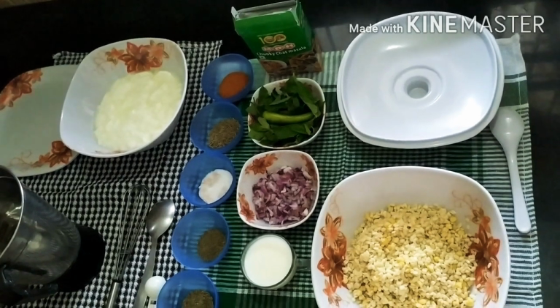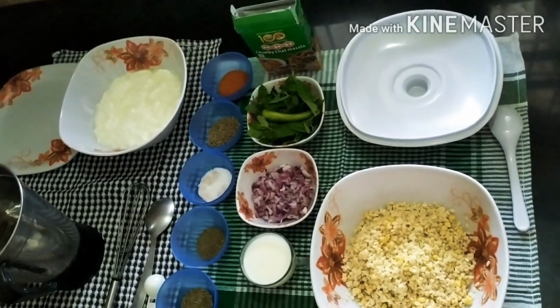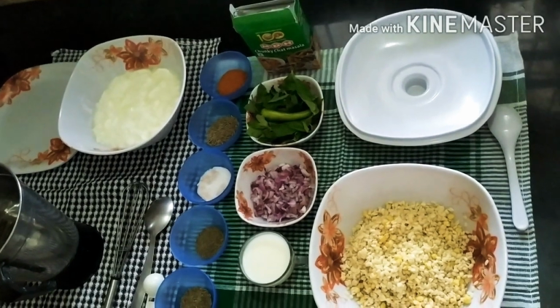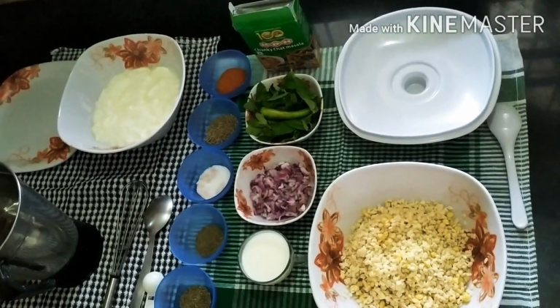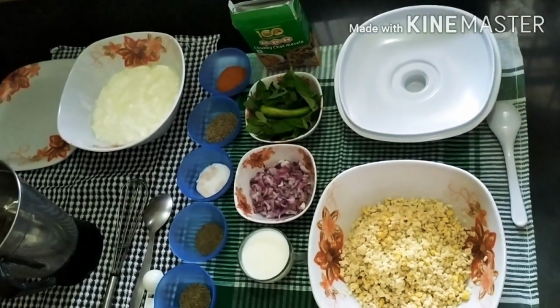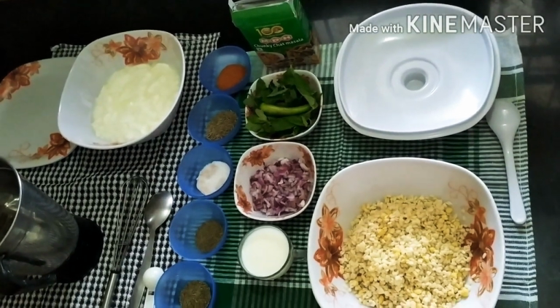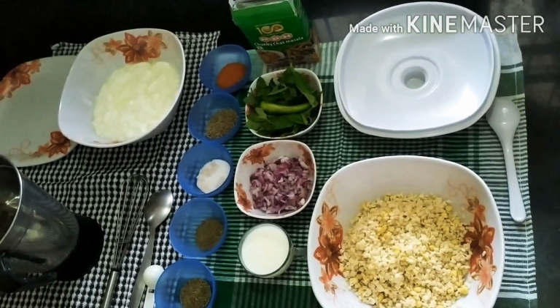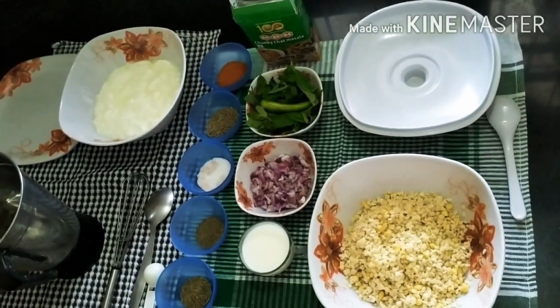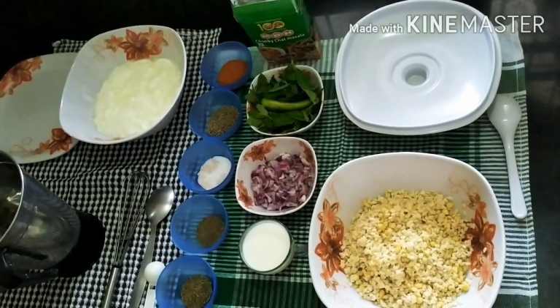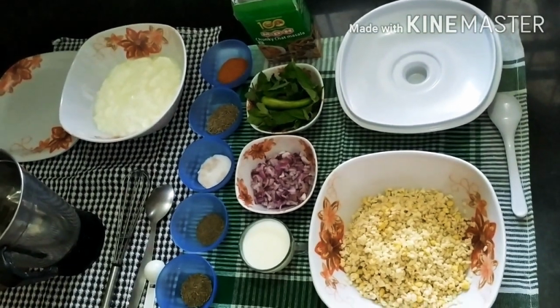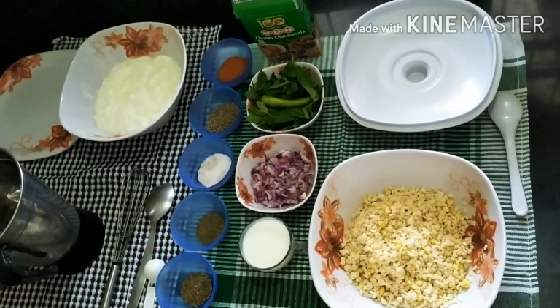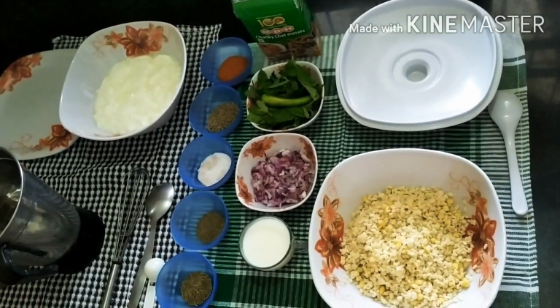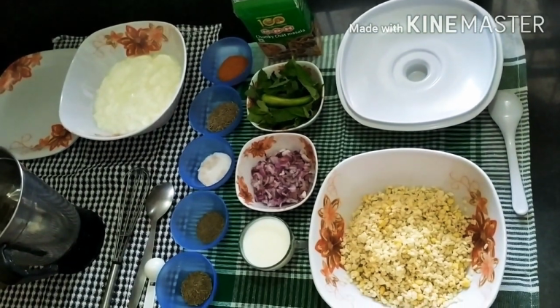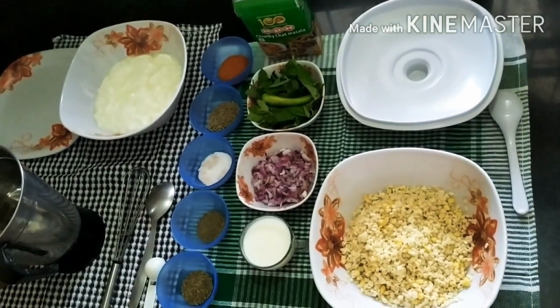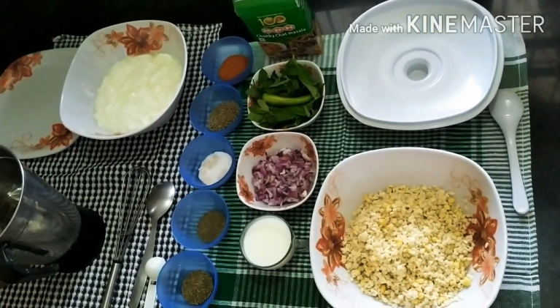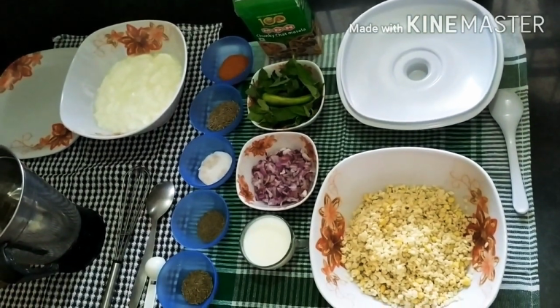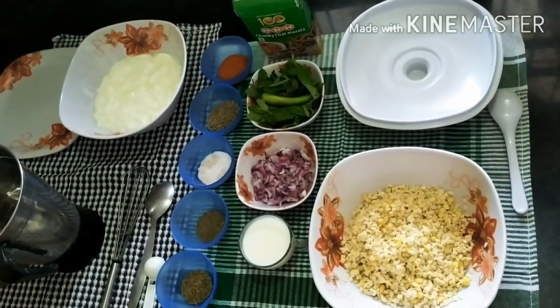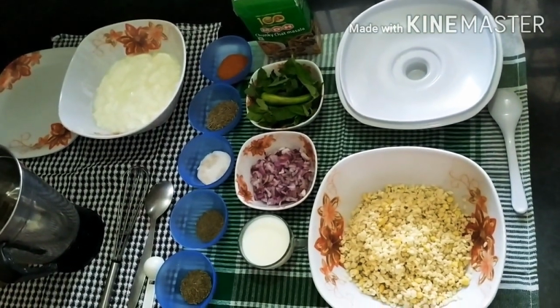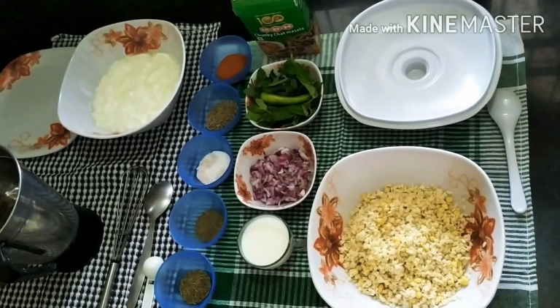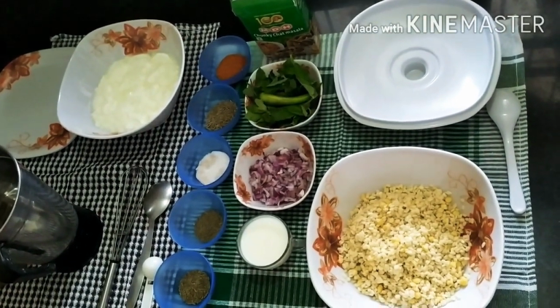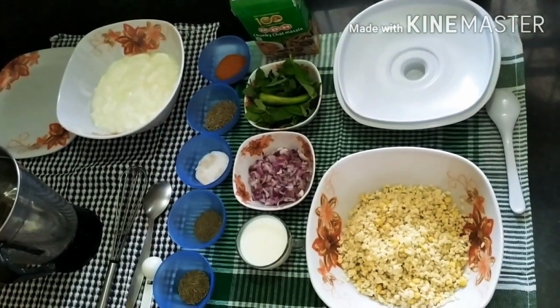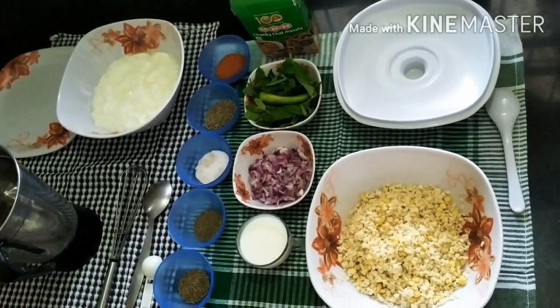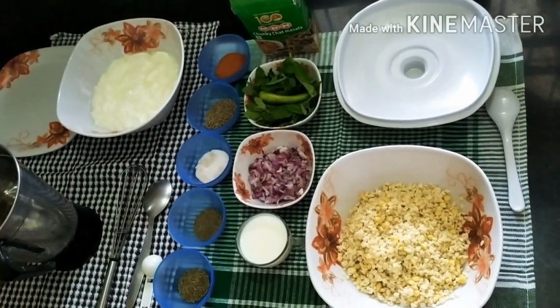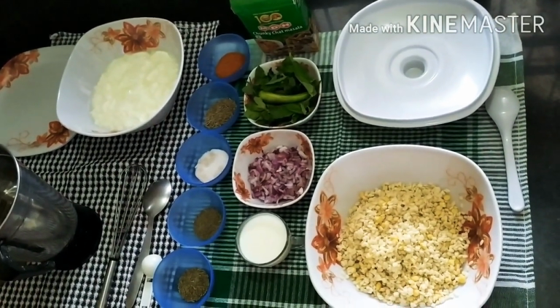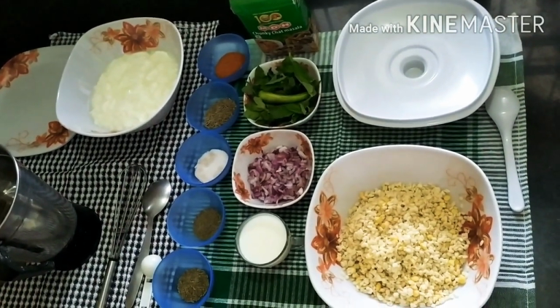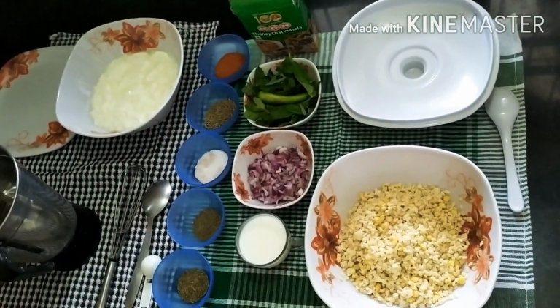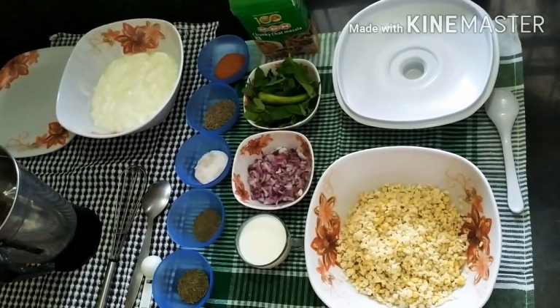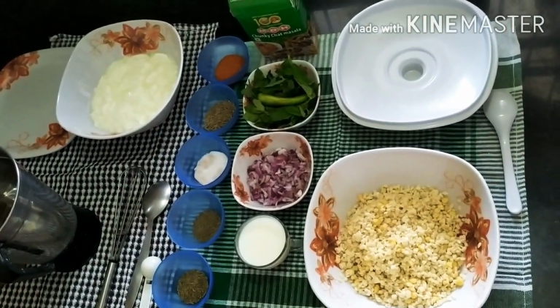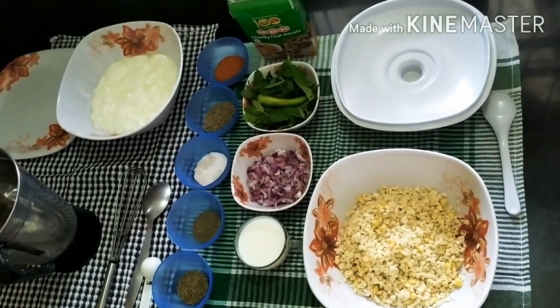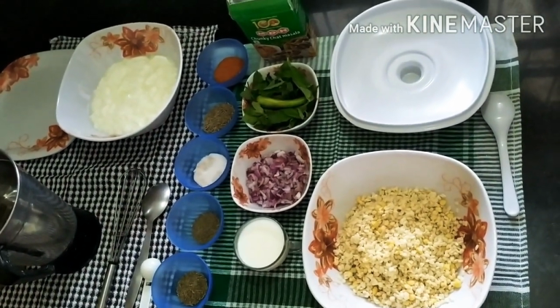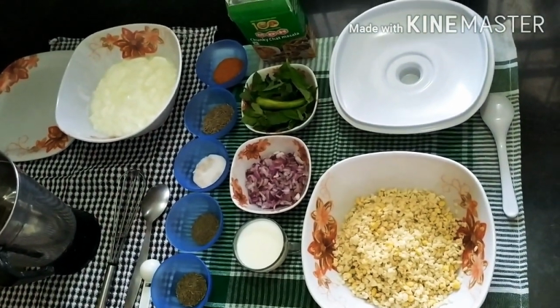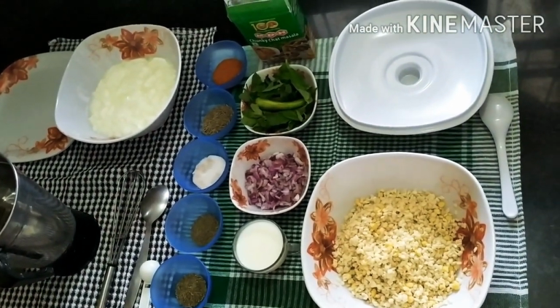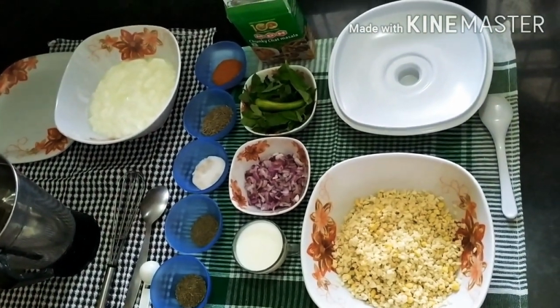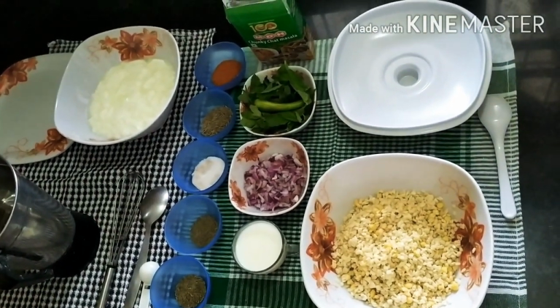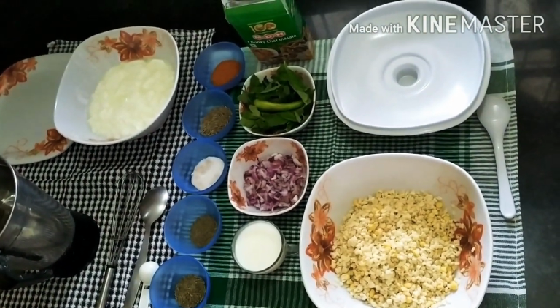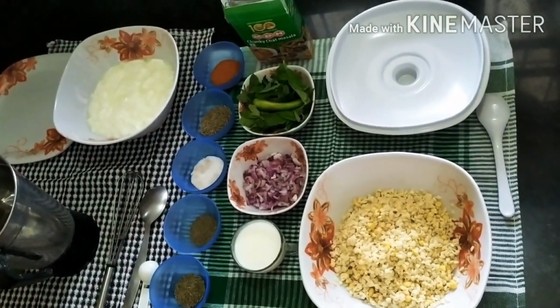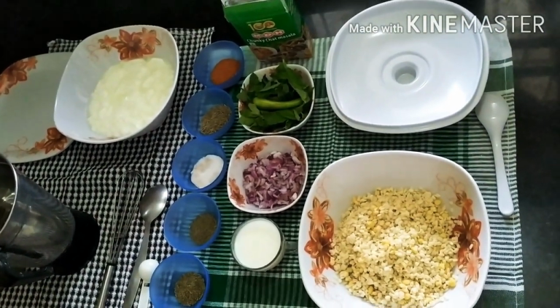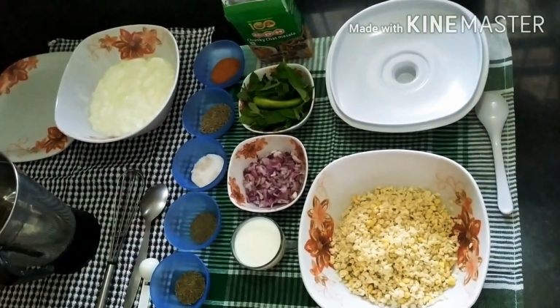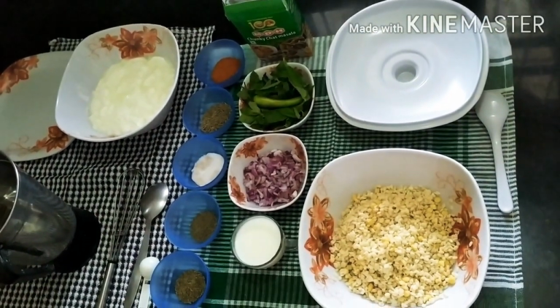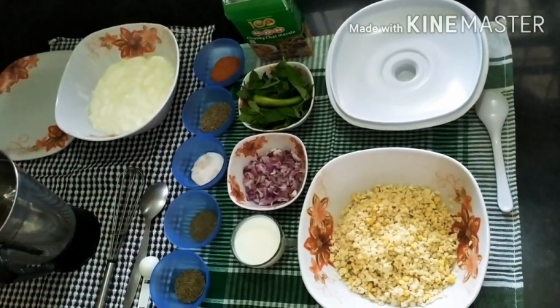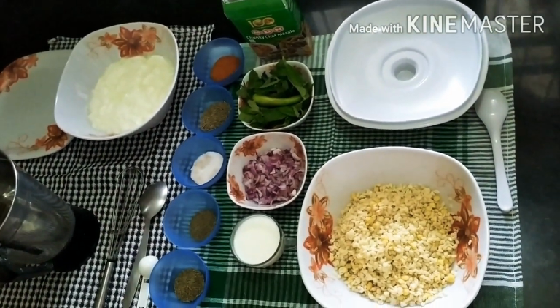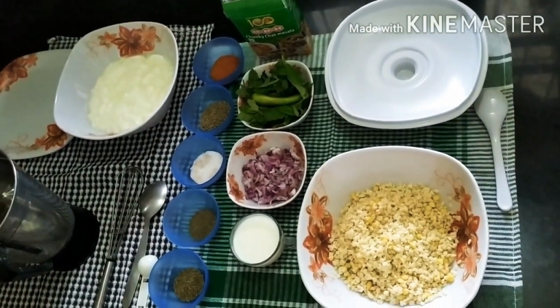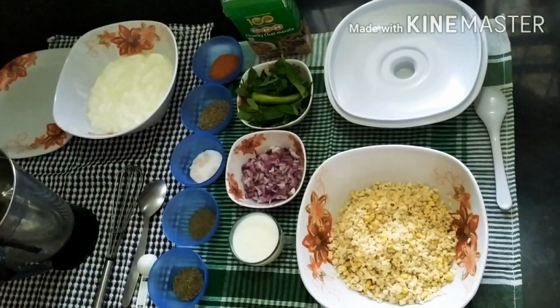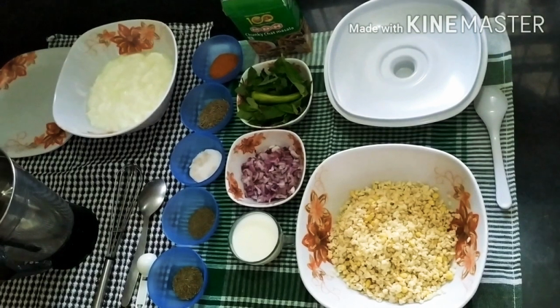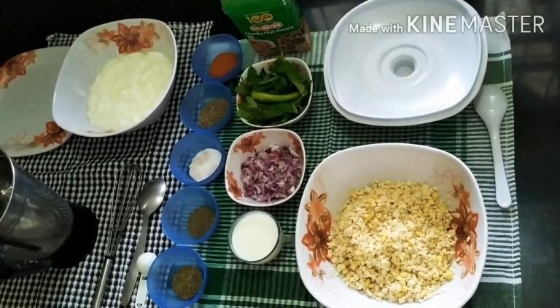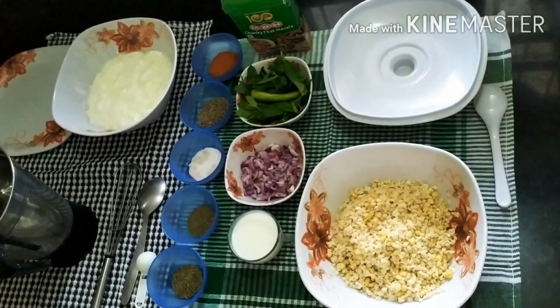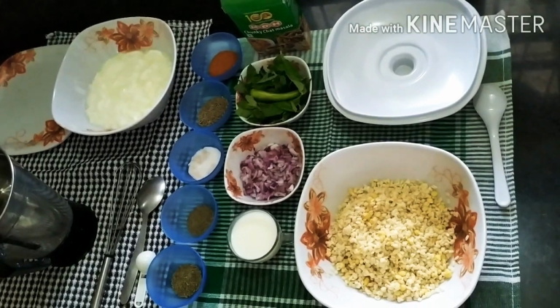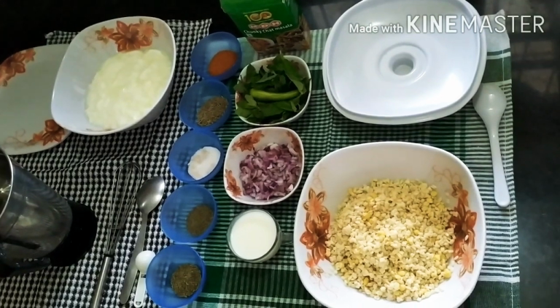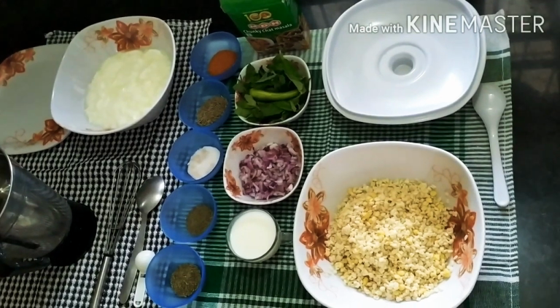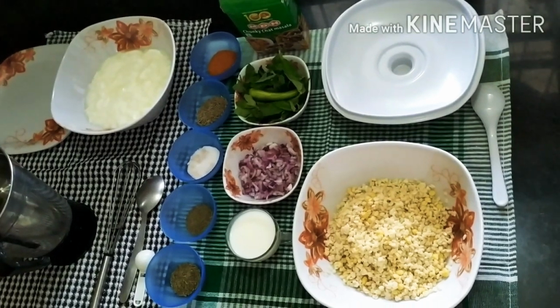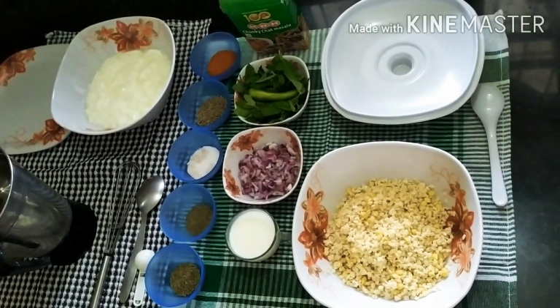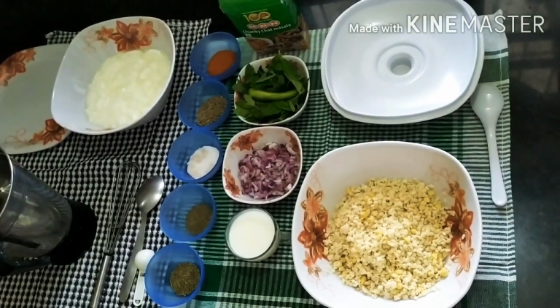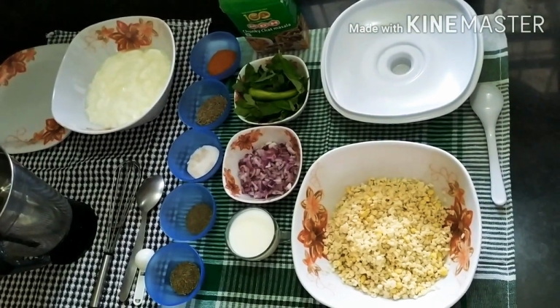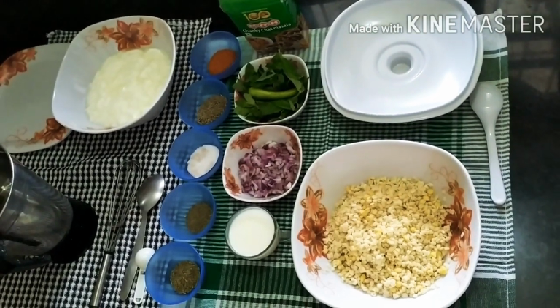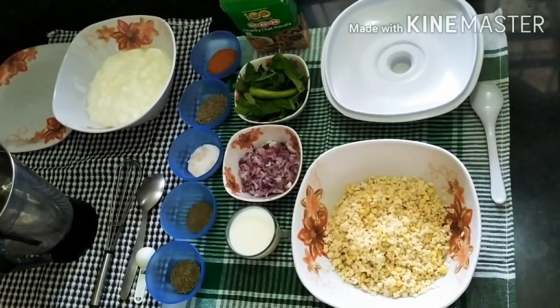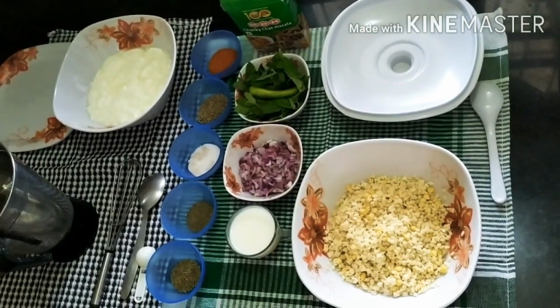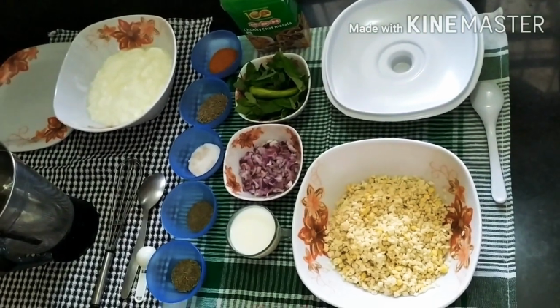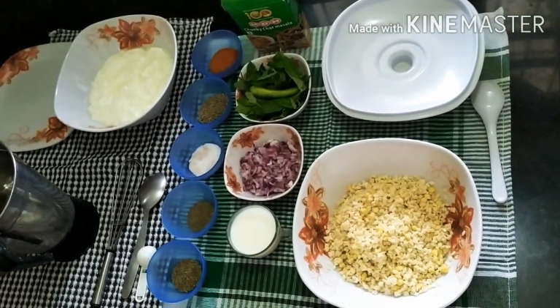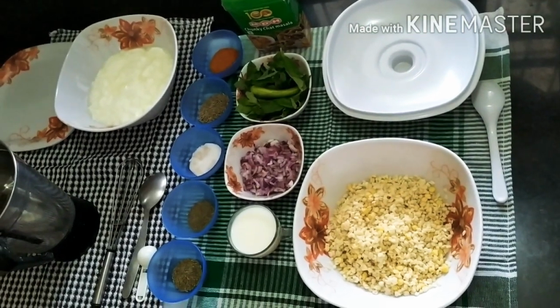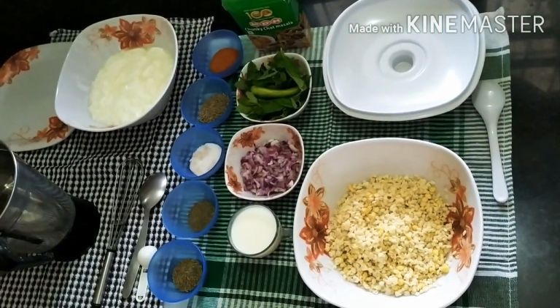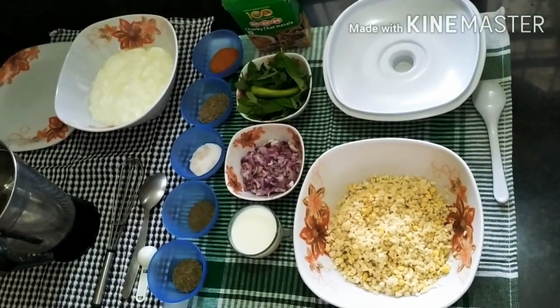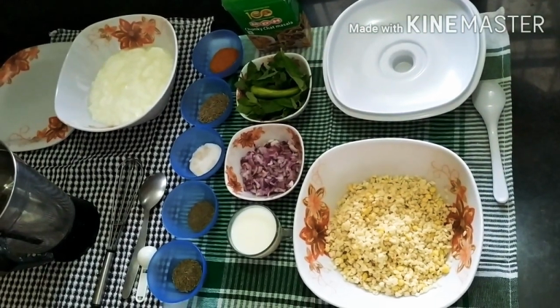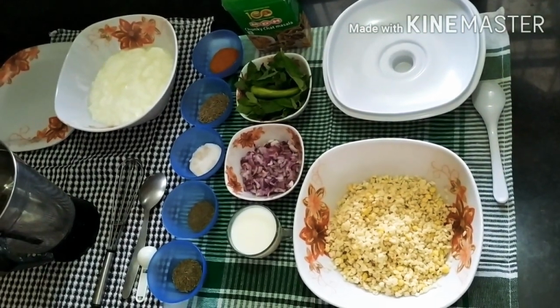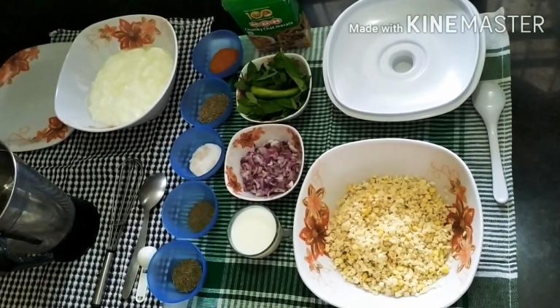Hello everyone, welcome back to my channel, Rashmi's Food Basket. Today we will make Dahi Bhalli.